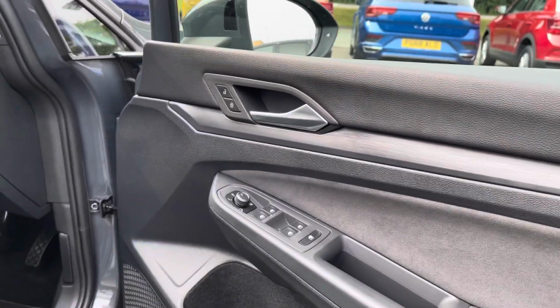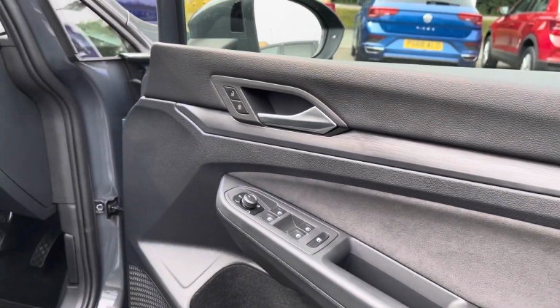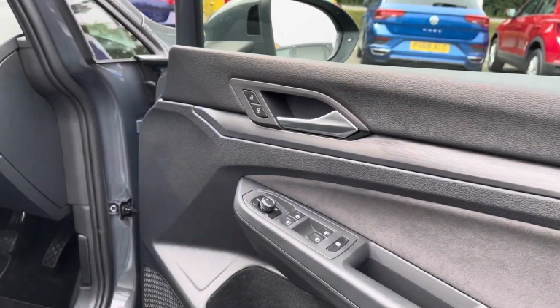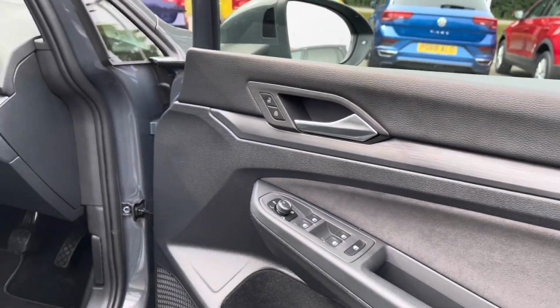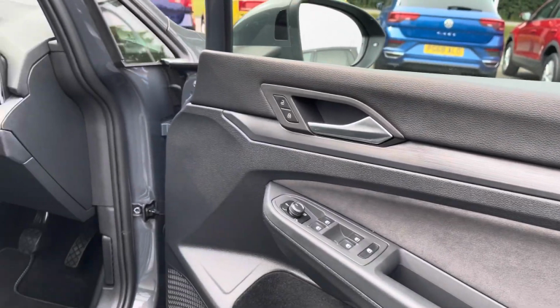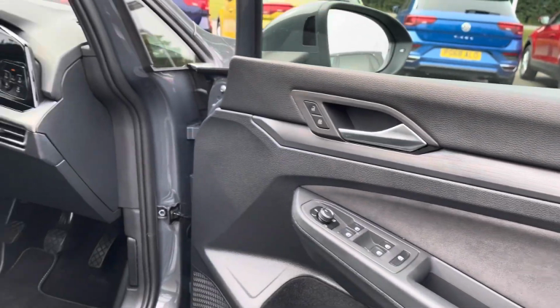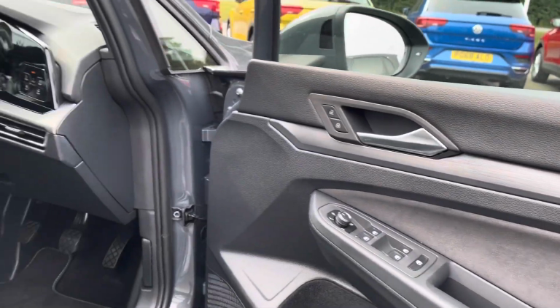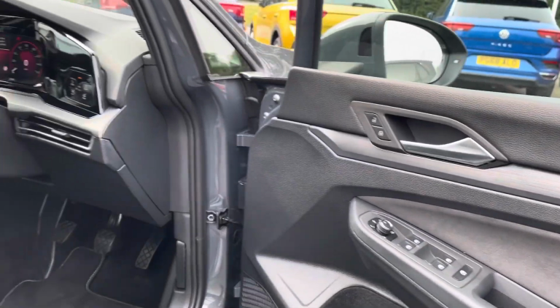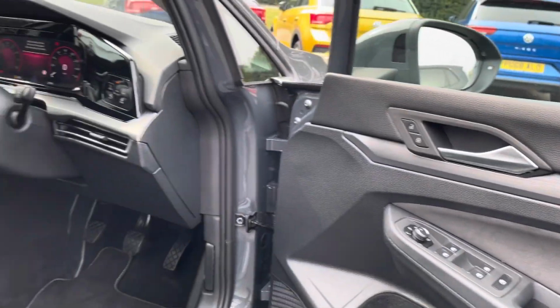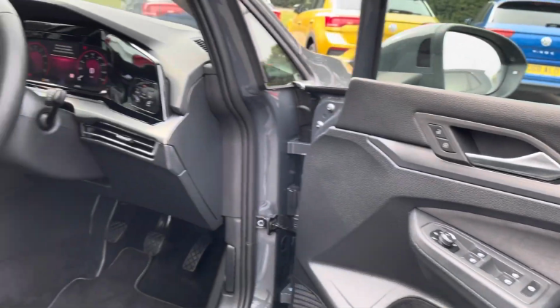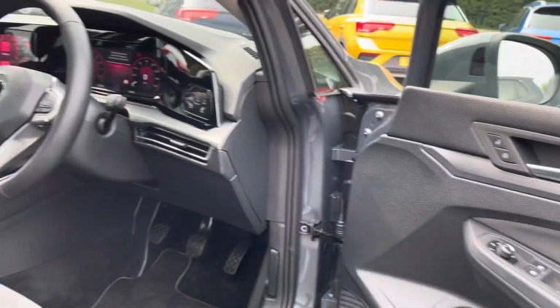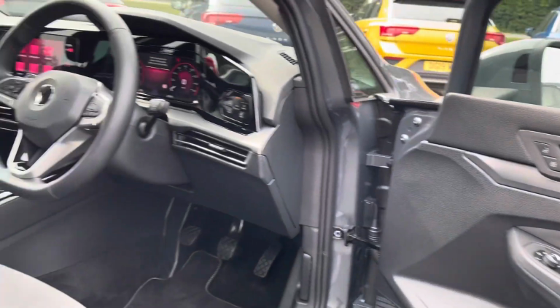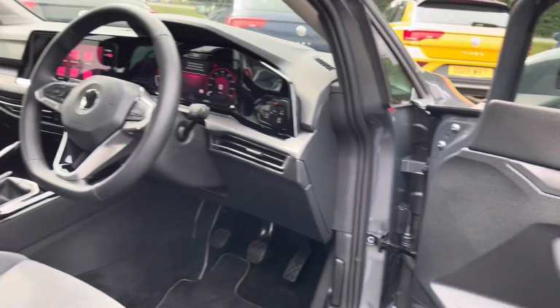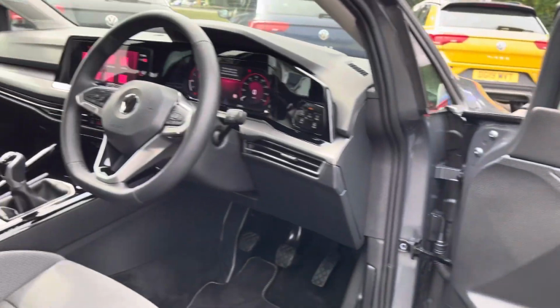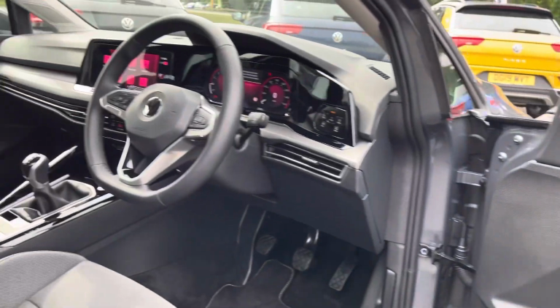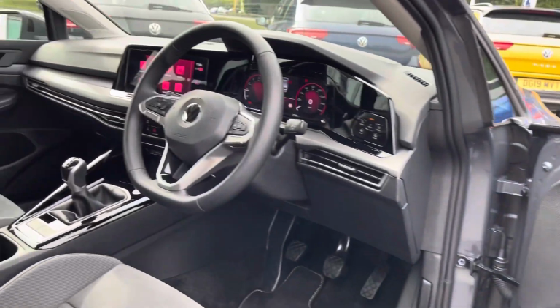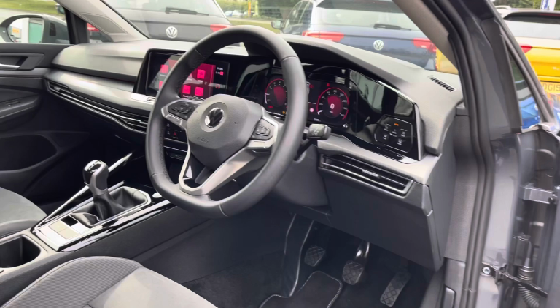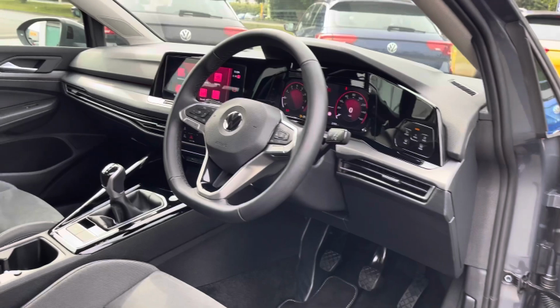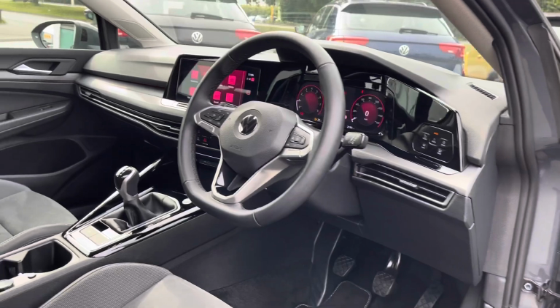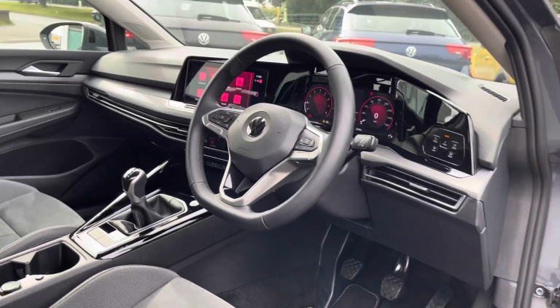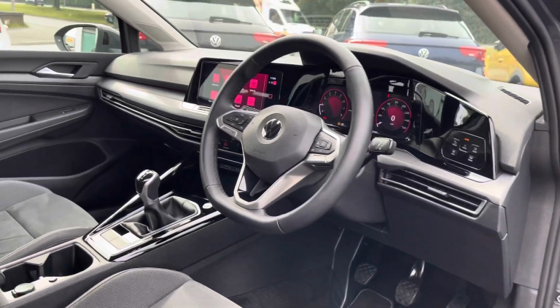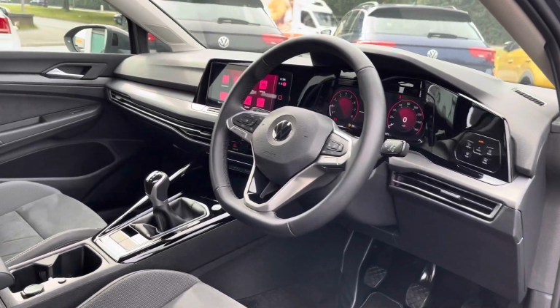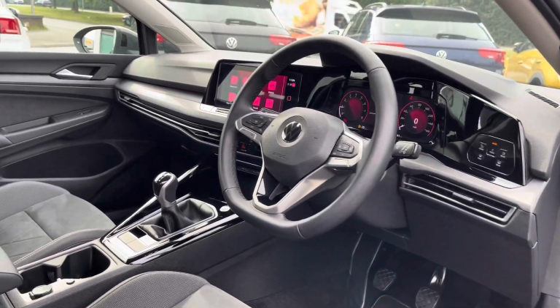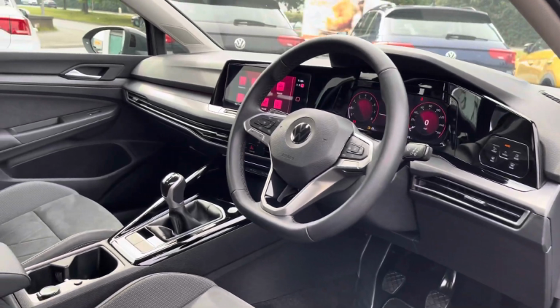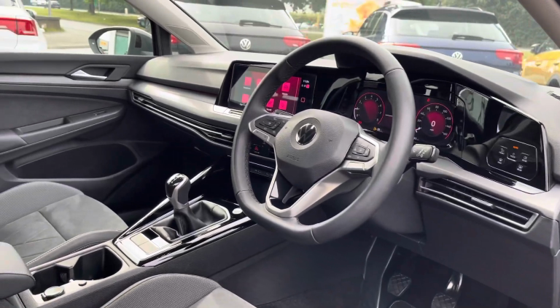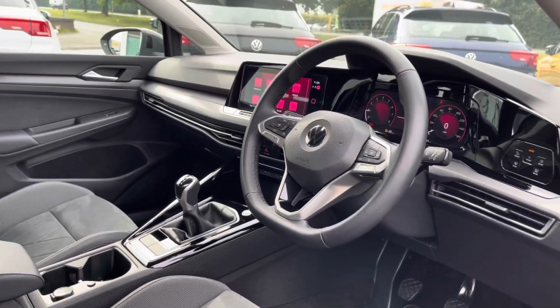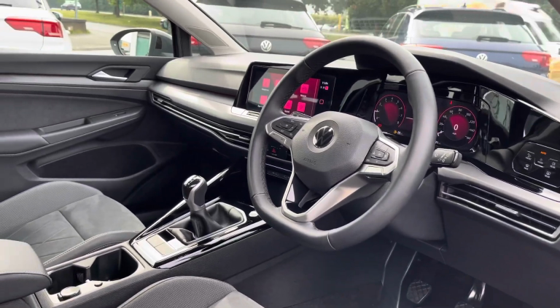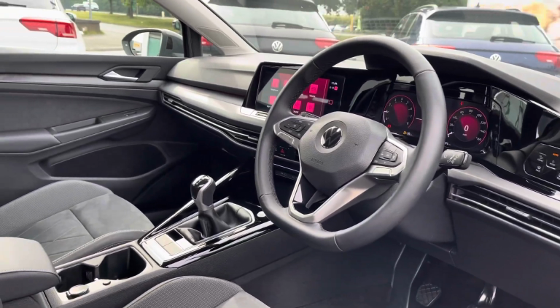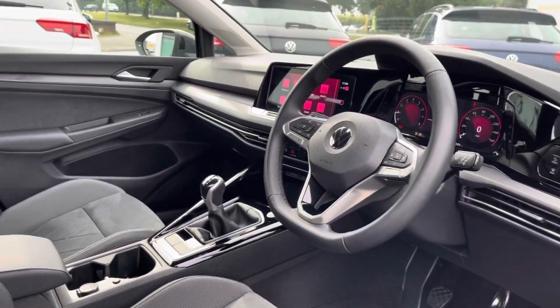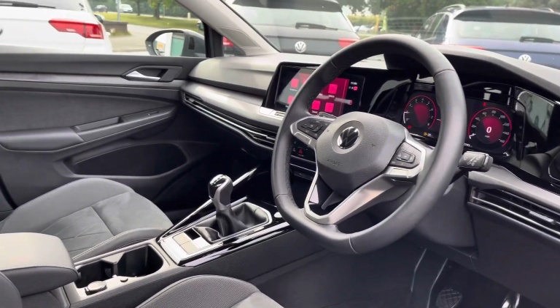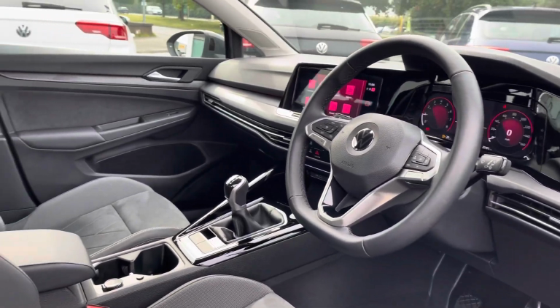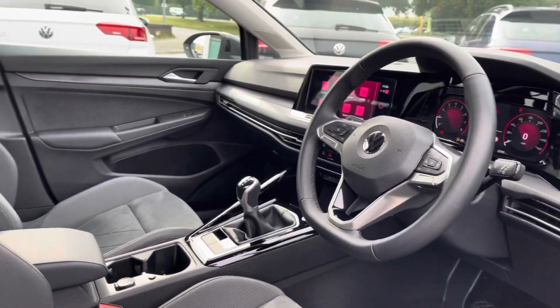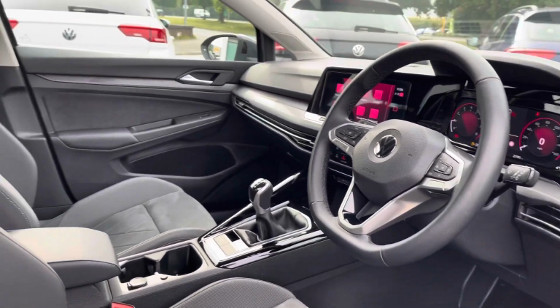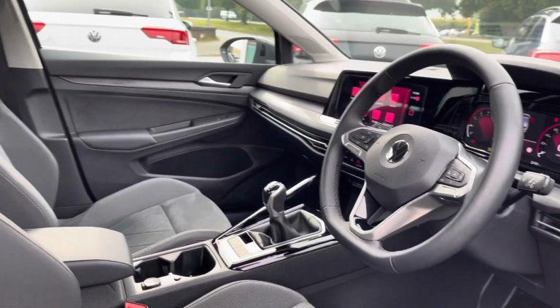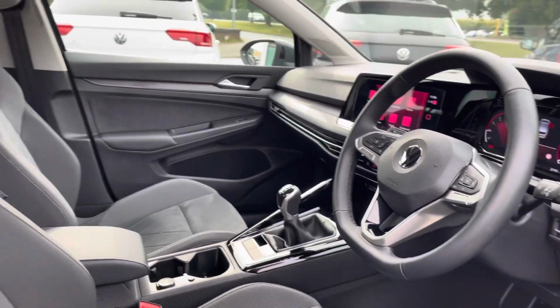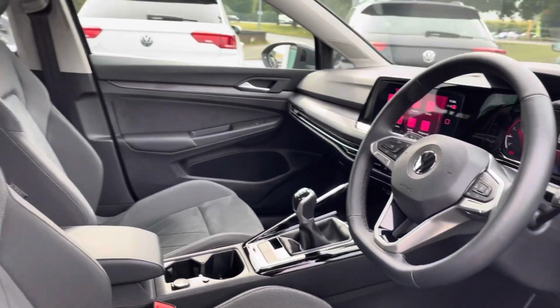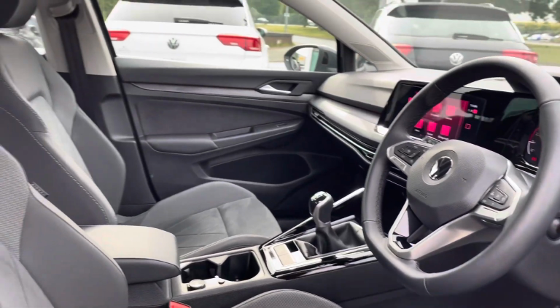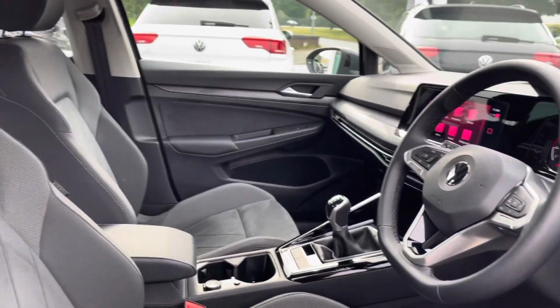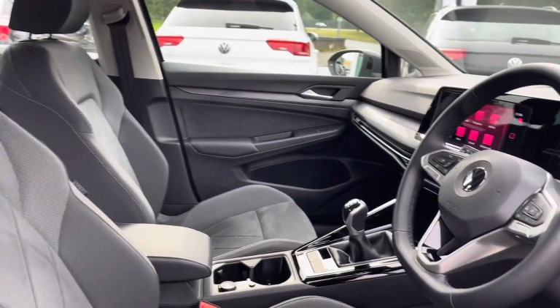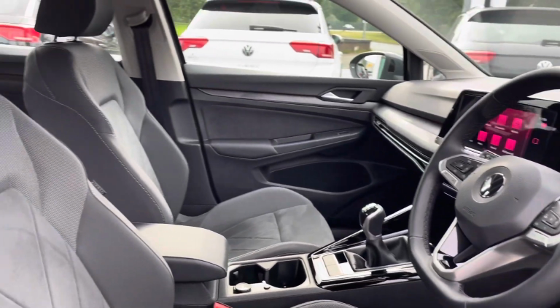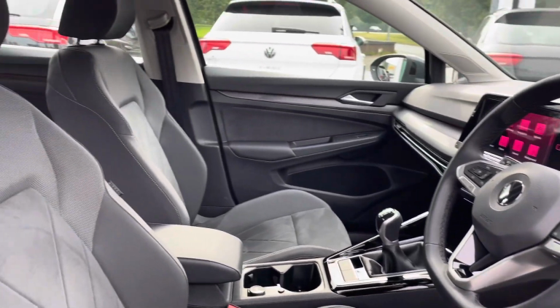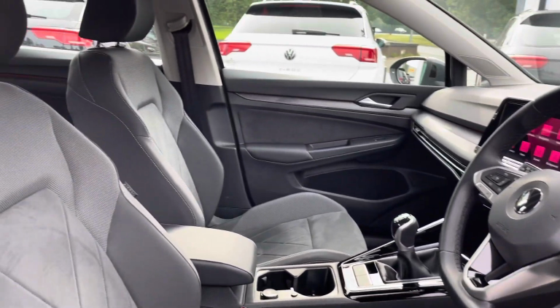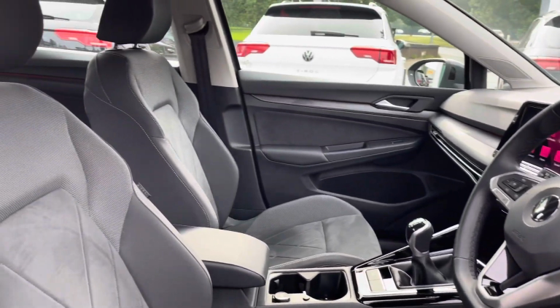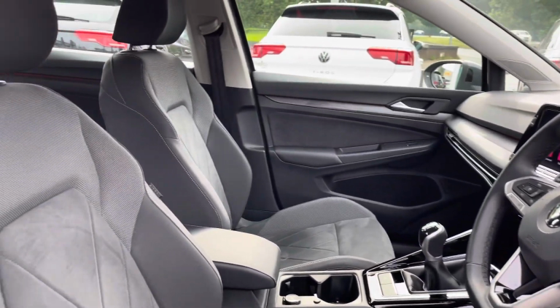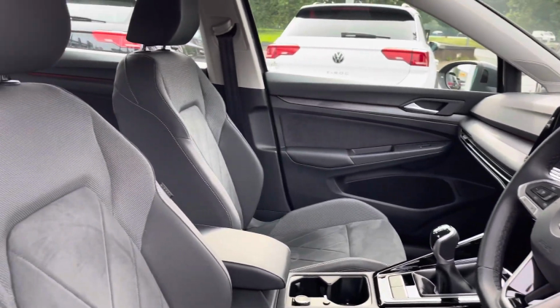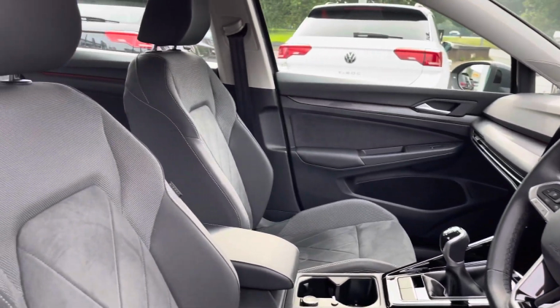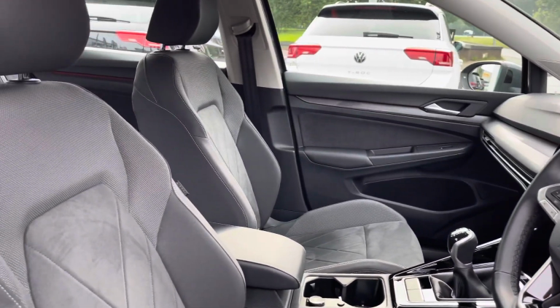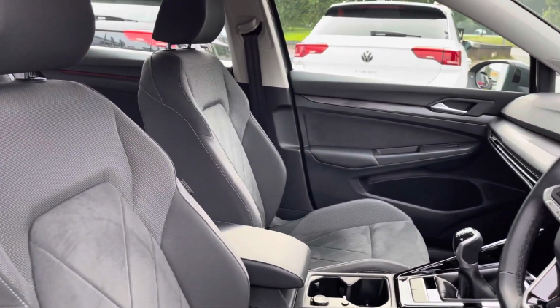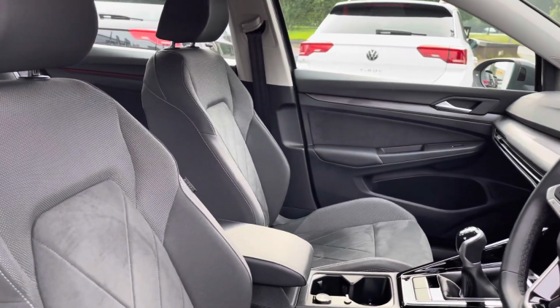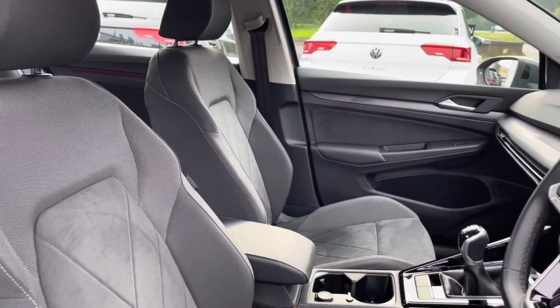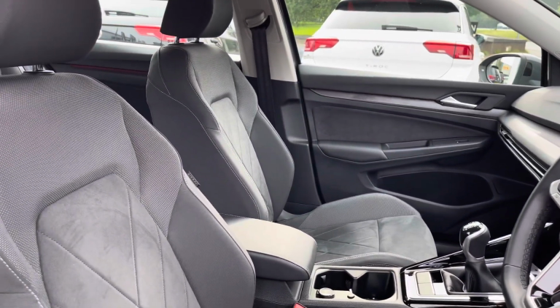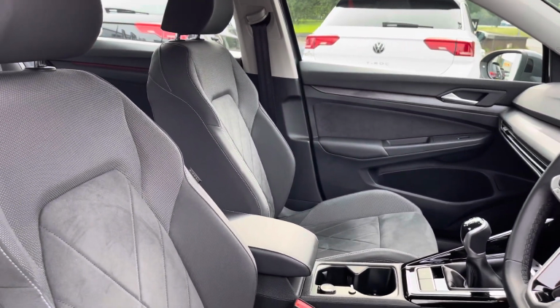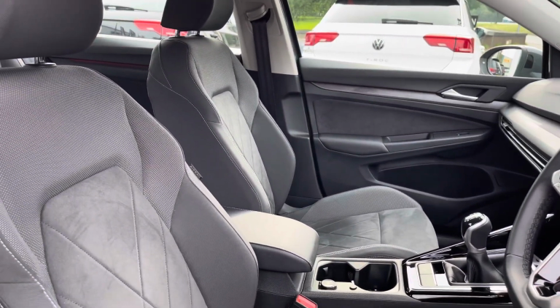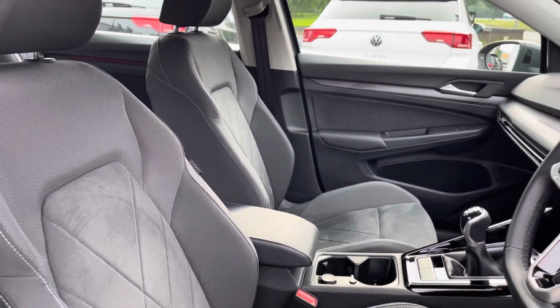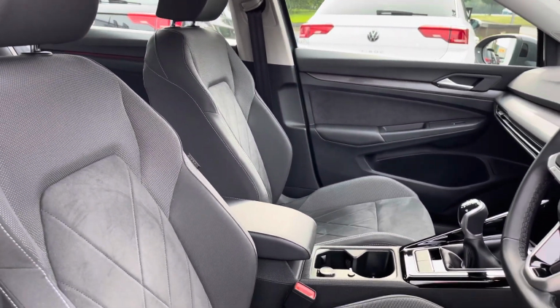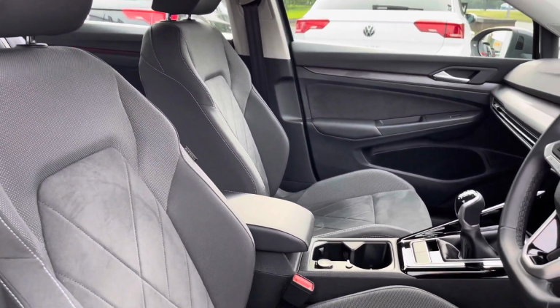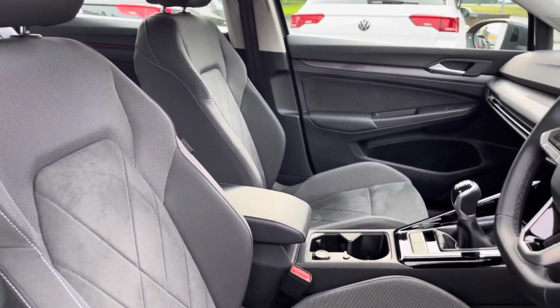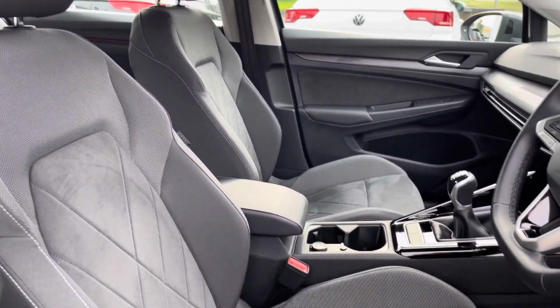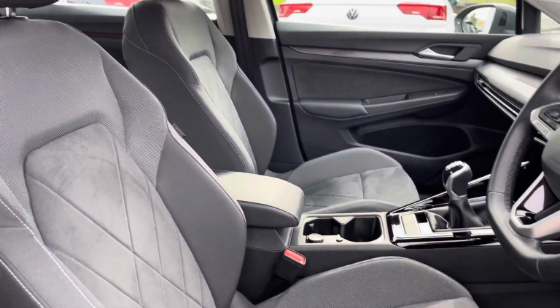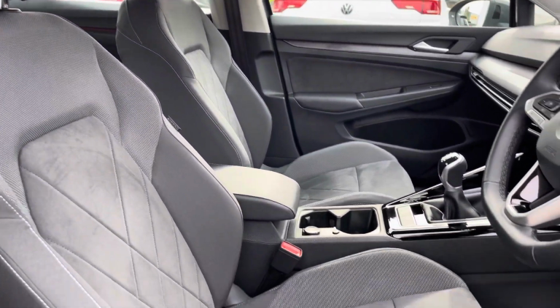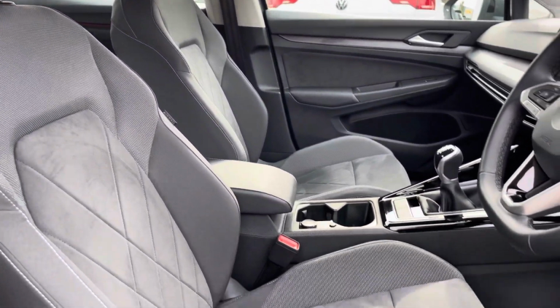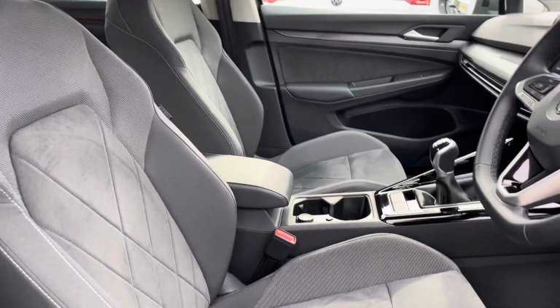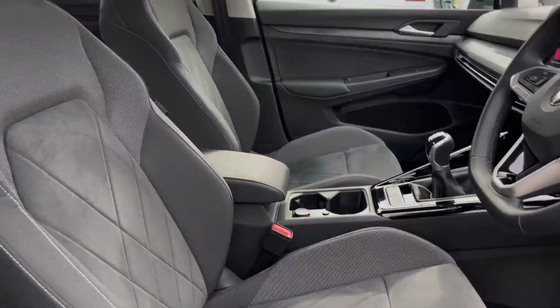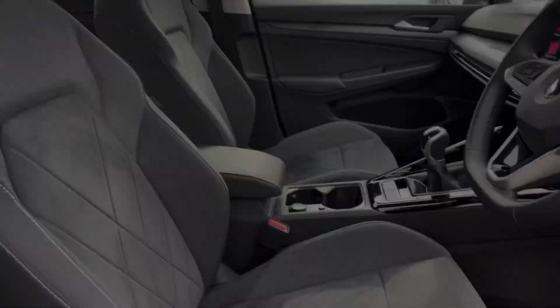At the front of the vehicle you benefit from a leather-wrapped multi-function steering wheel with an adjustable centre armrest including lumbar support to keep you nice and comfortable at all times.